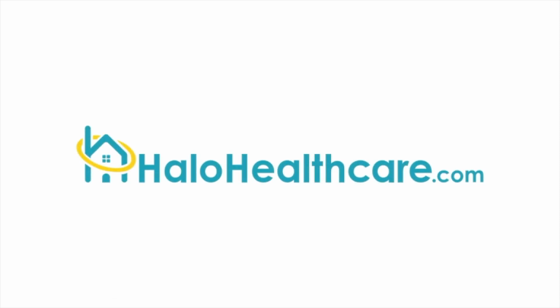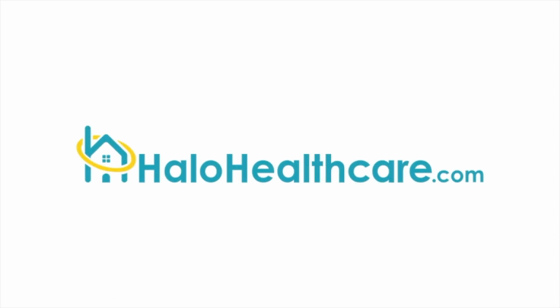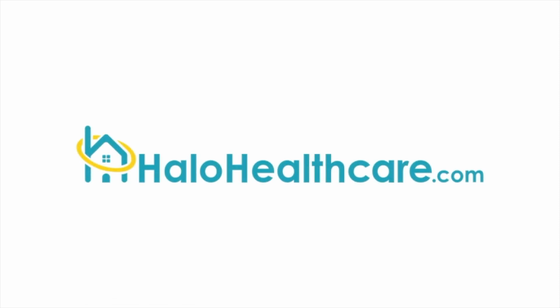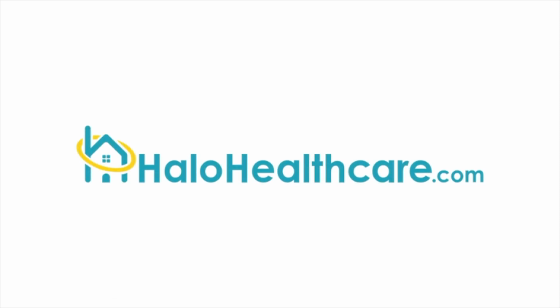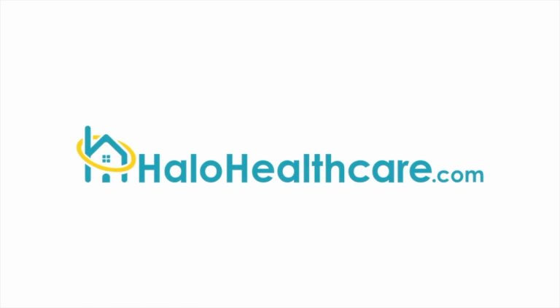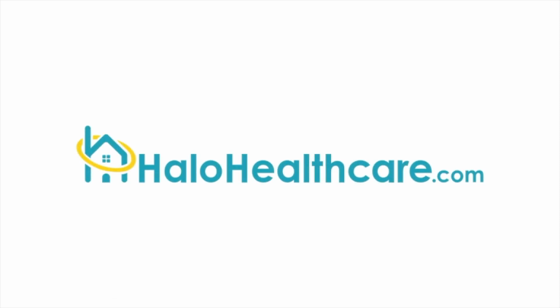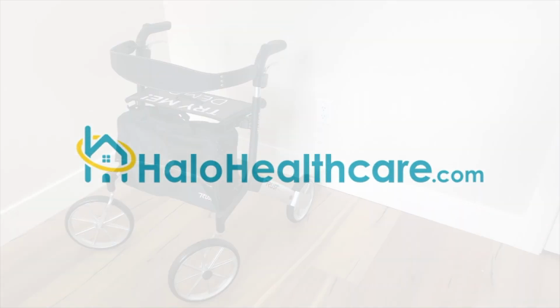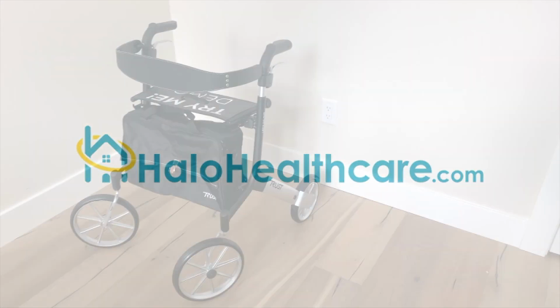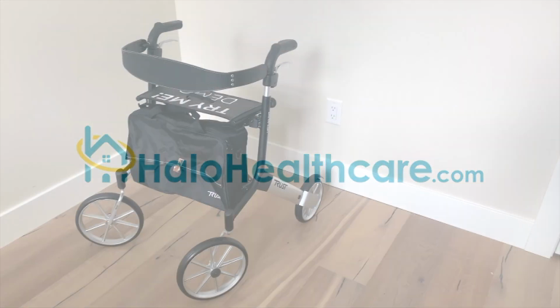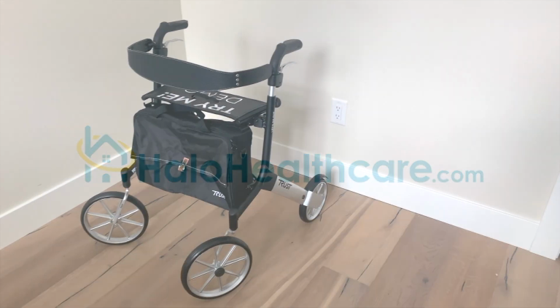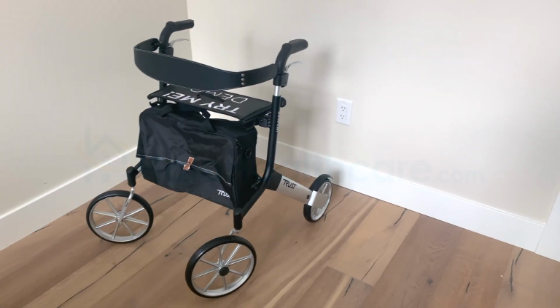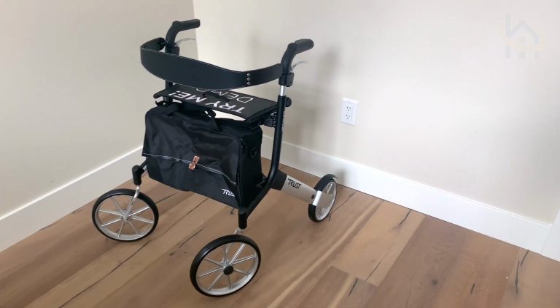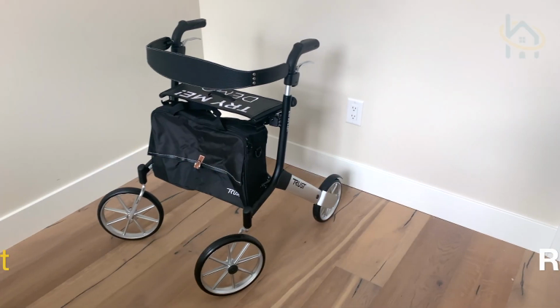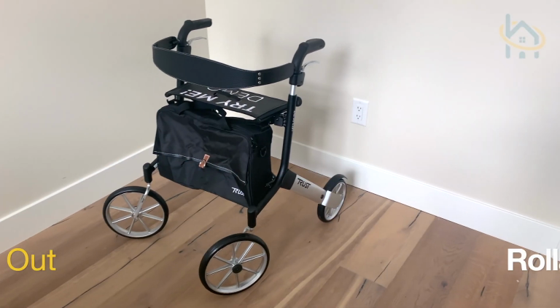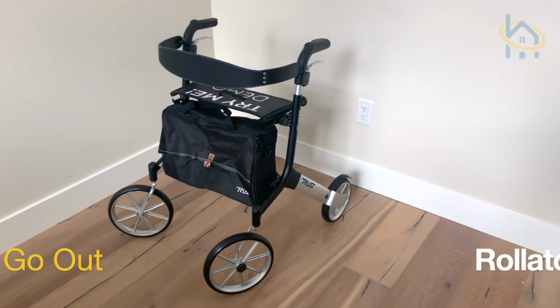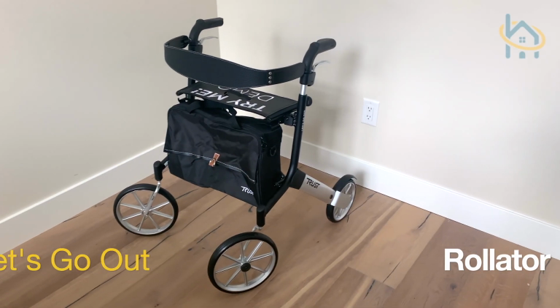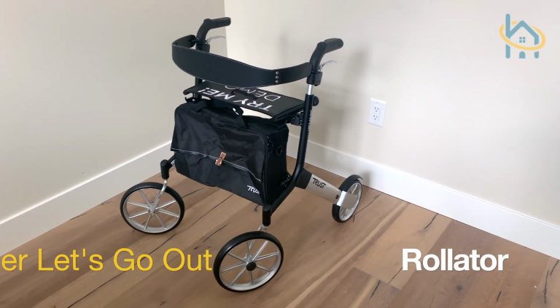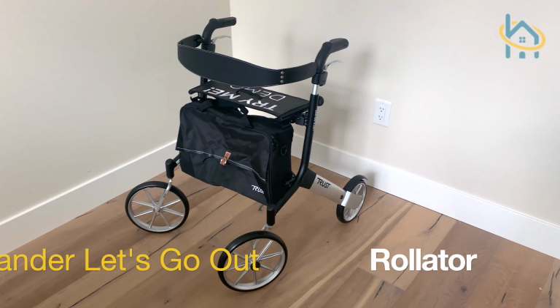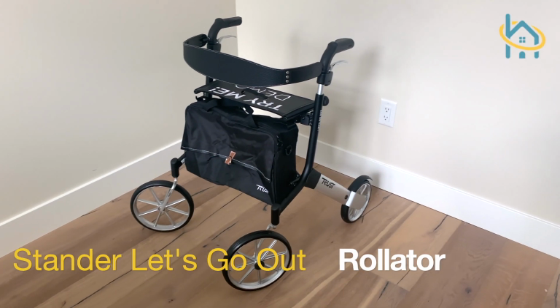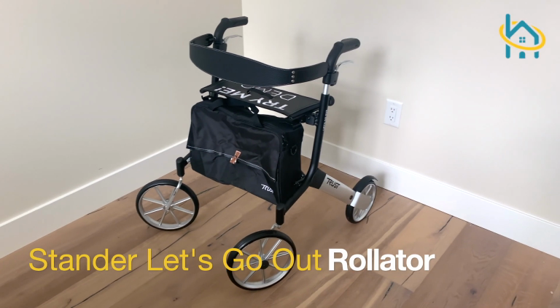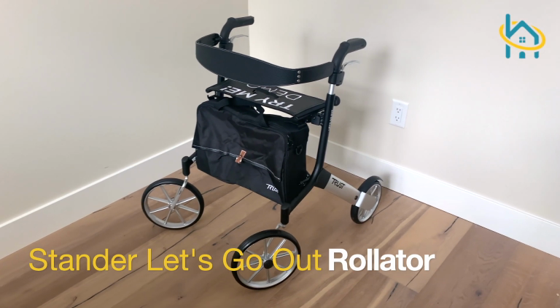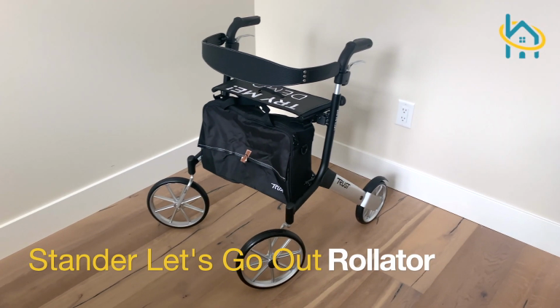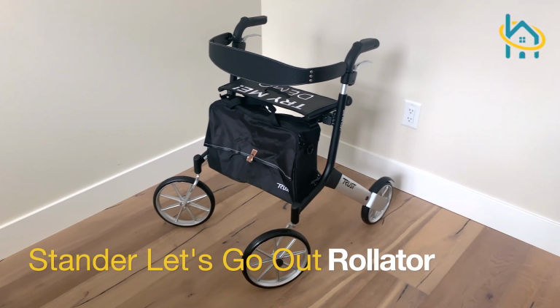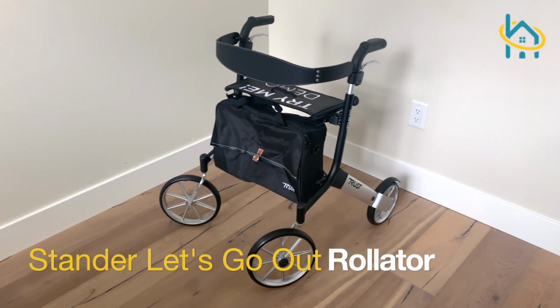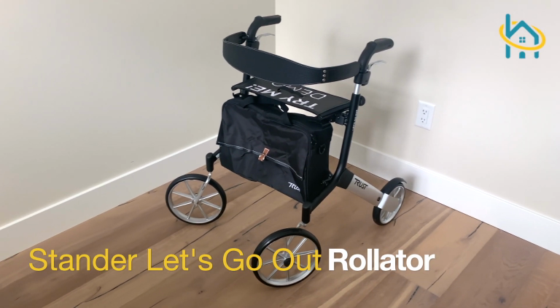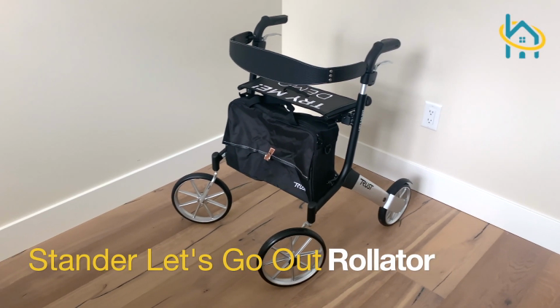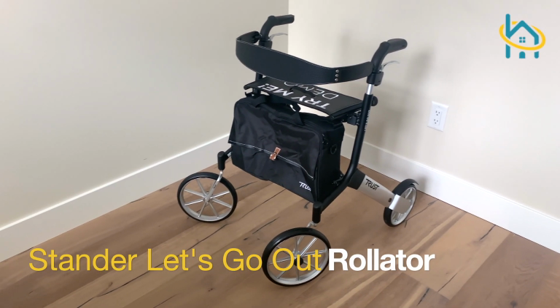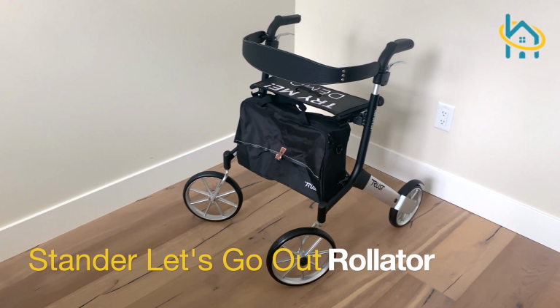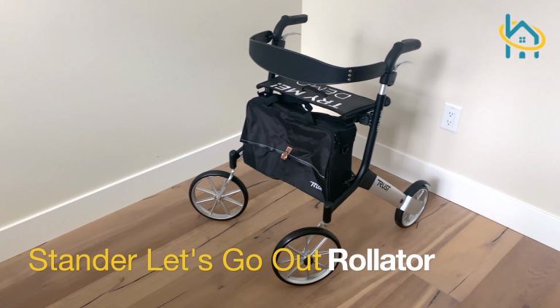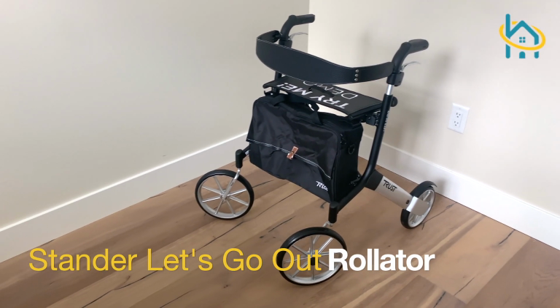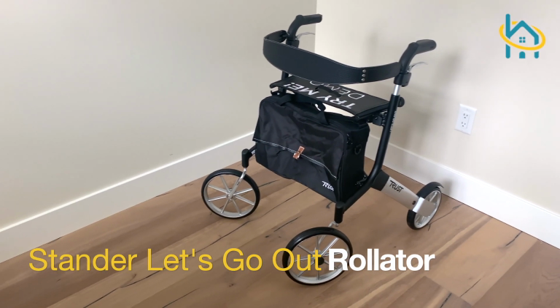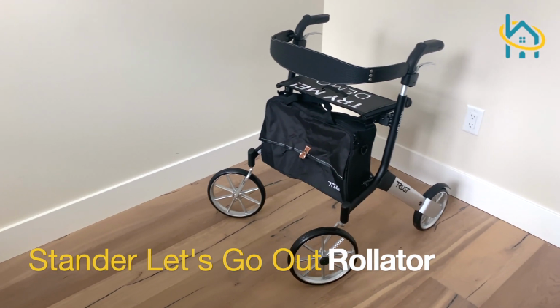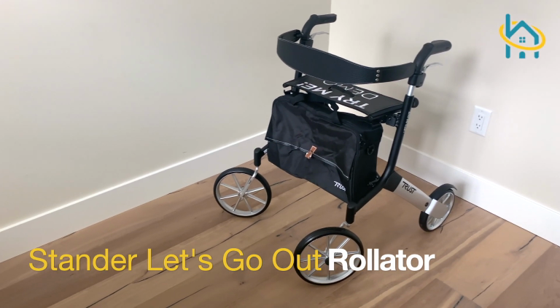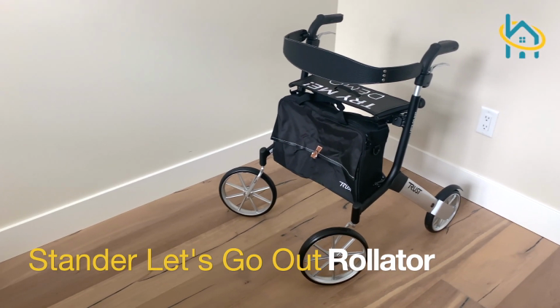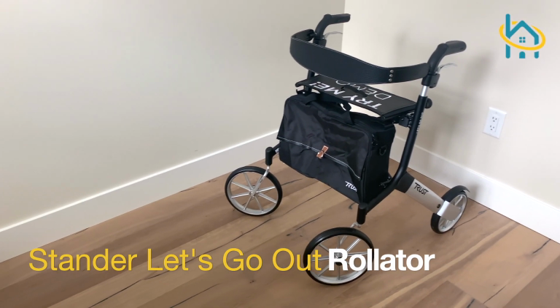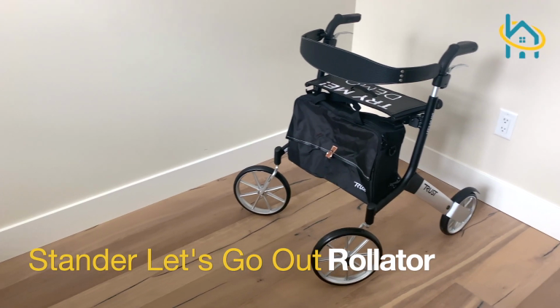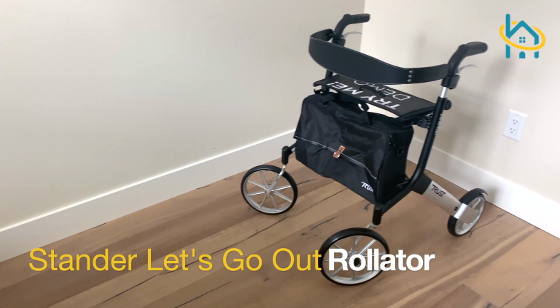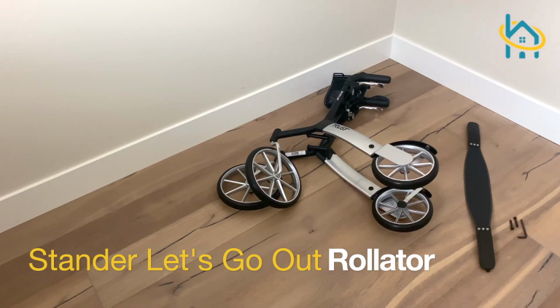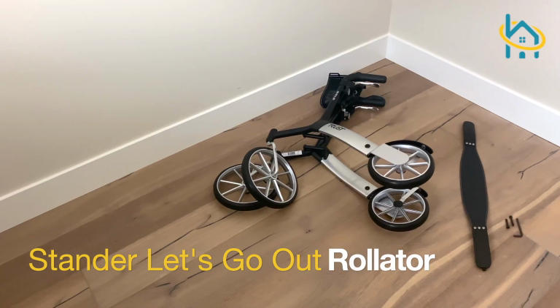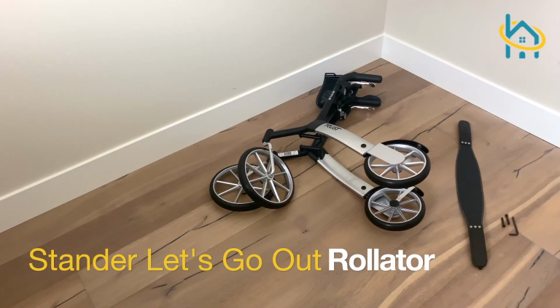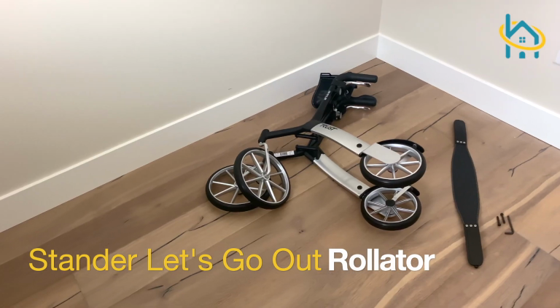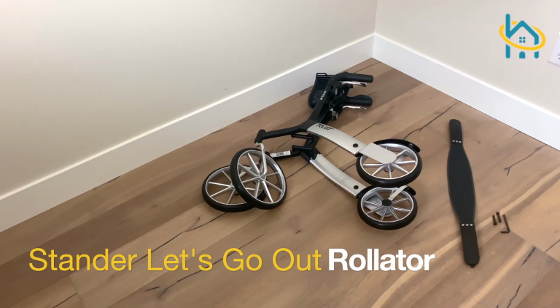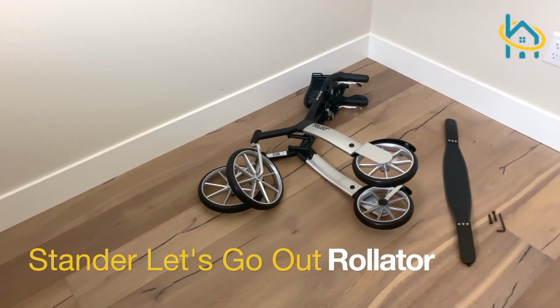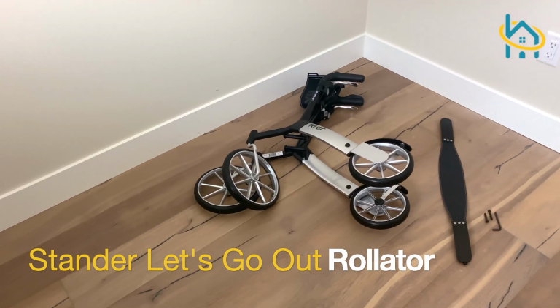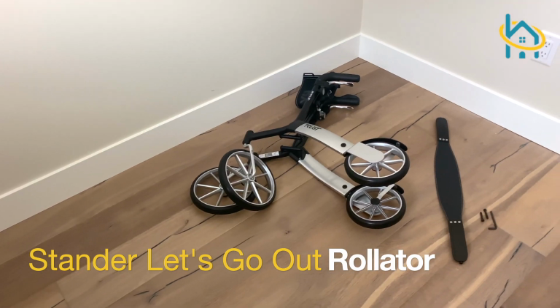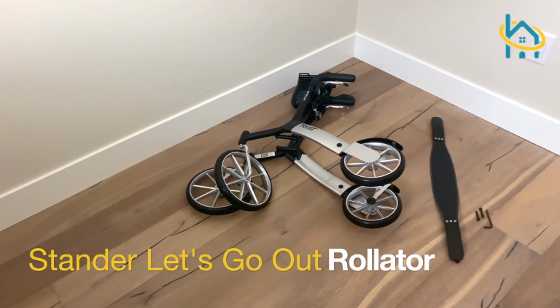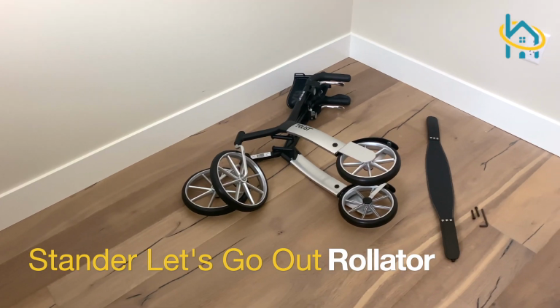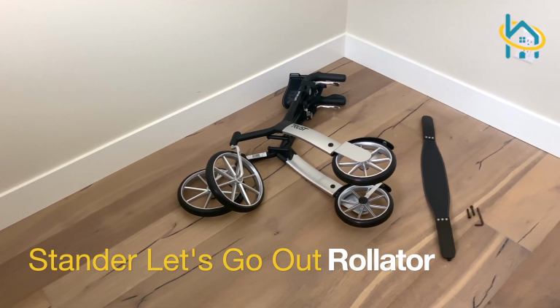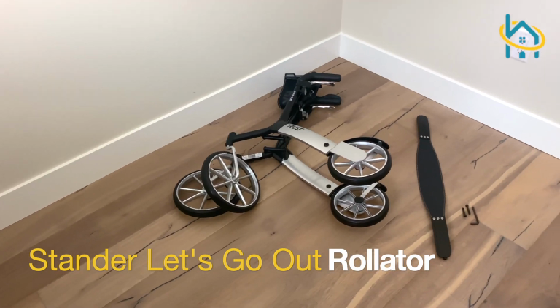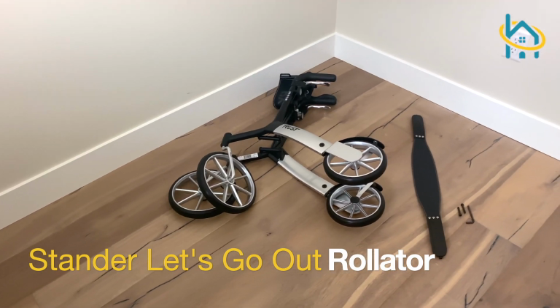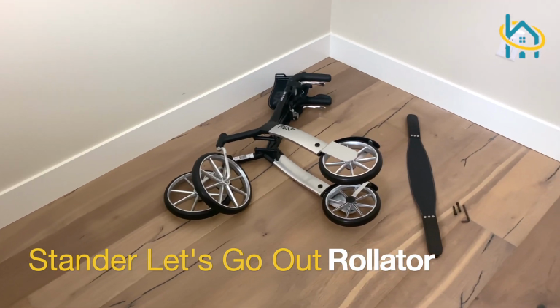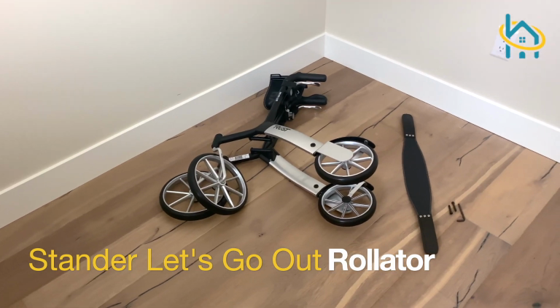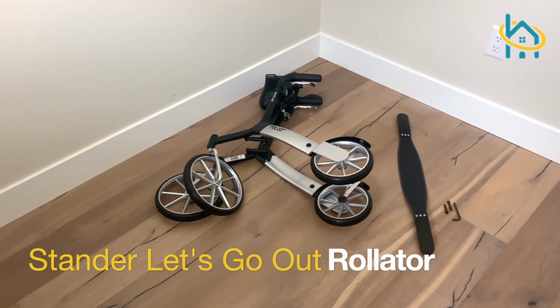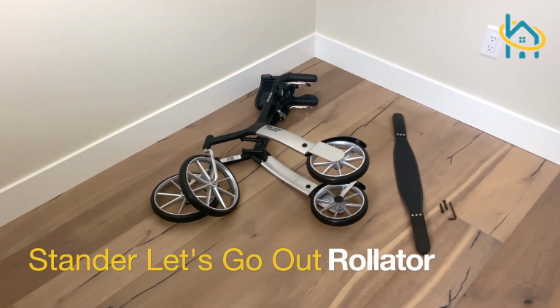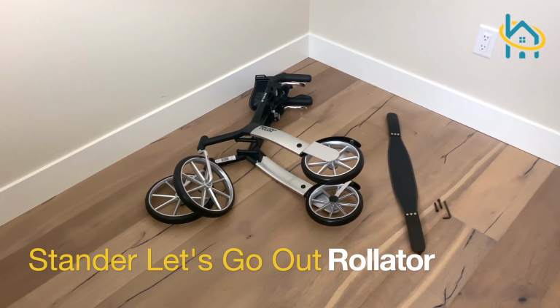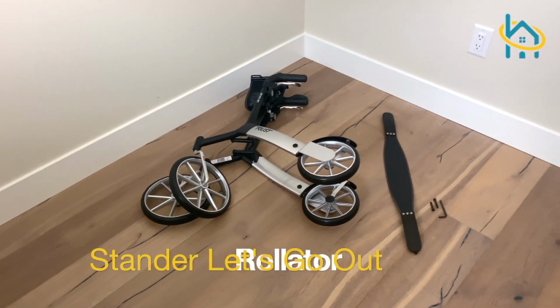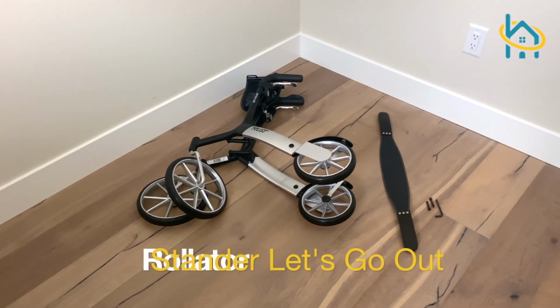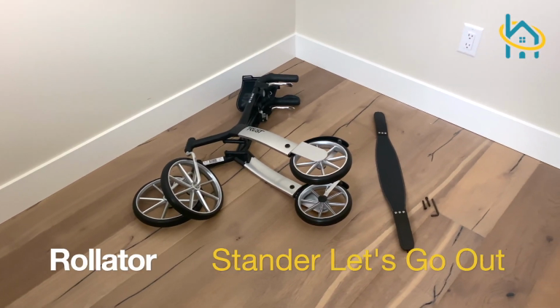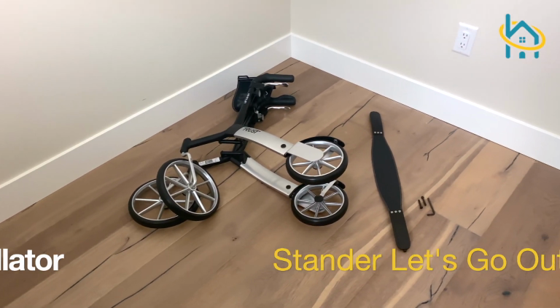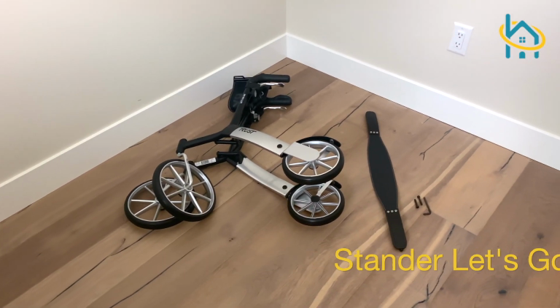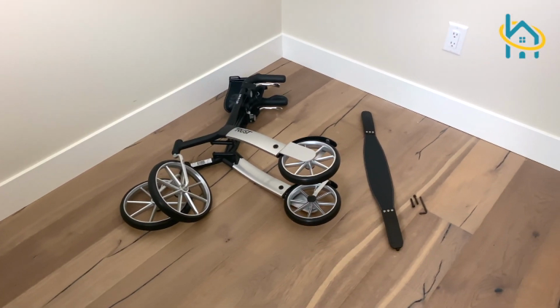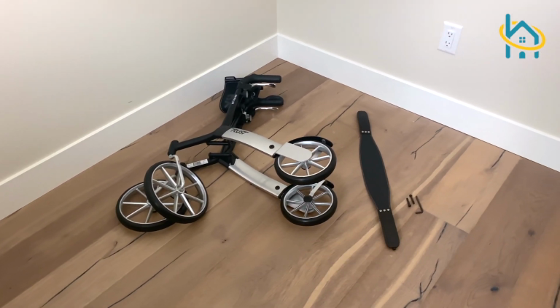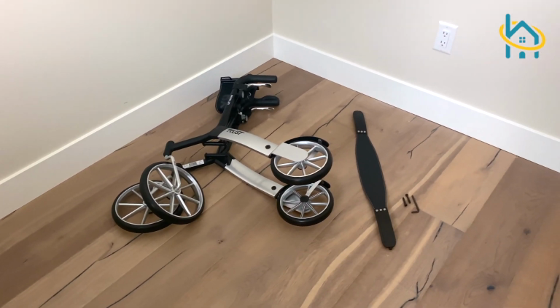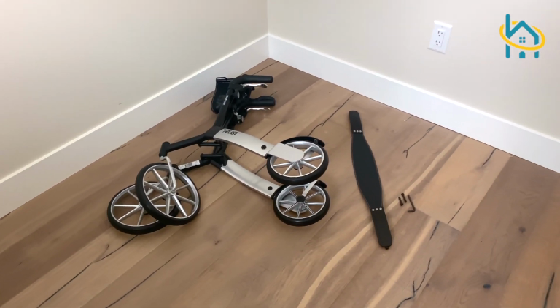The Let's Go Out Outdoor Rollator is lightweight, smooth and steady. Let's go over how to set it up.